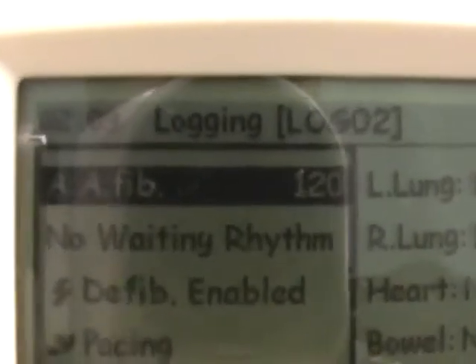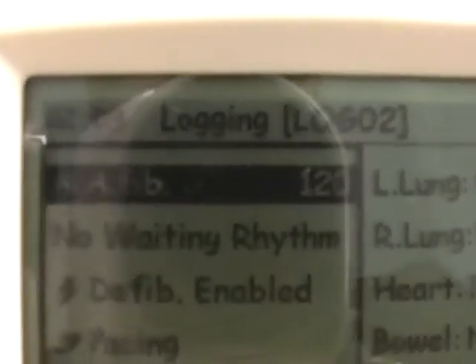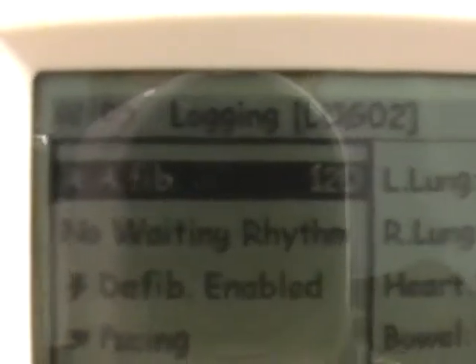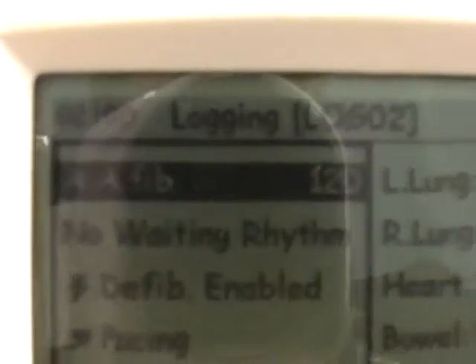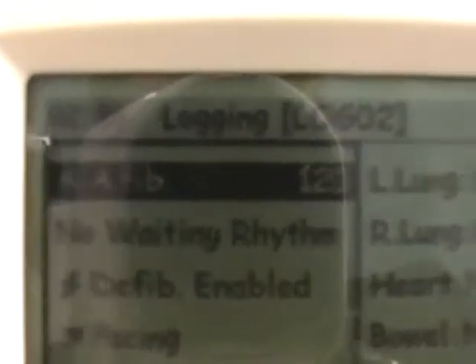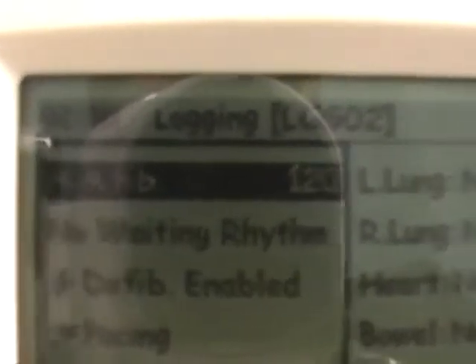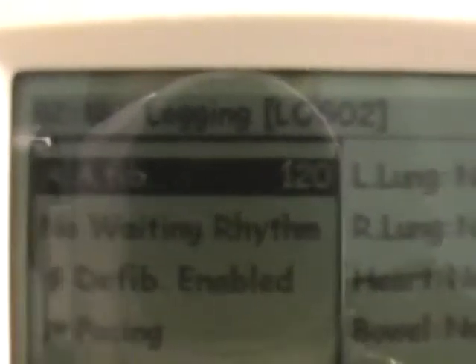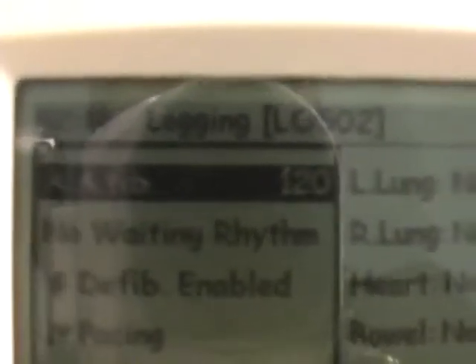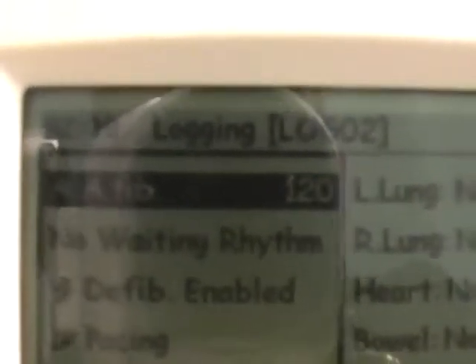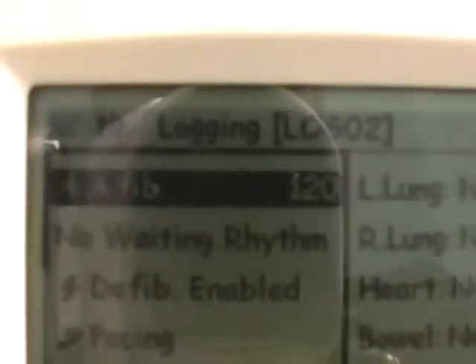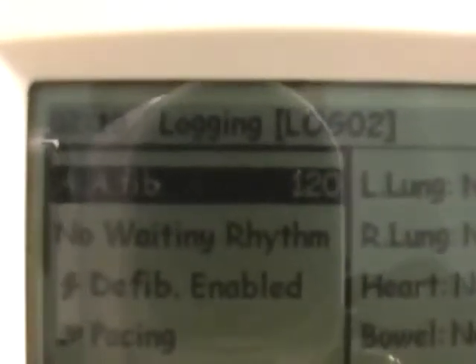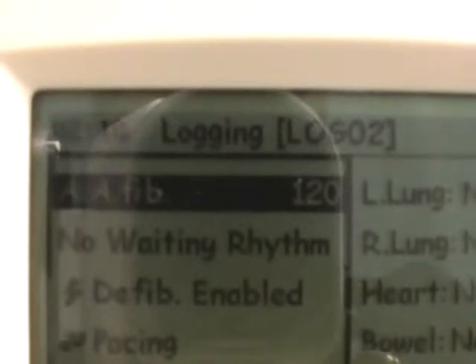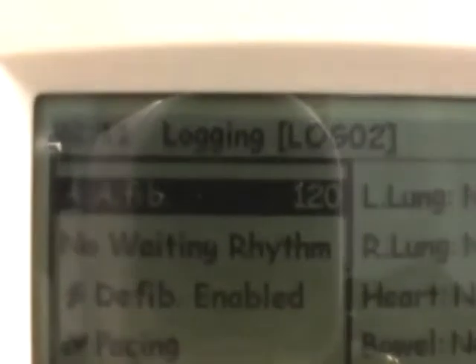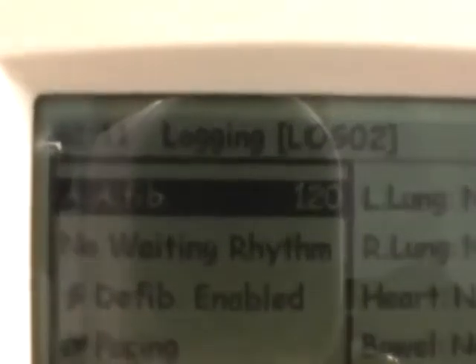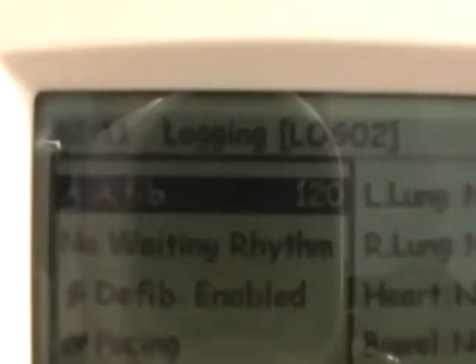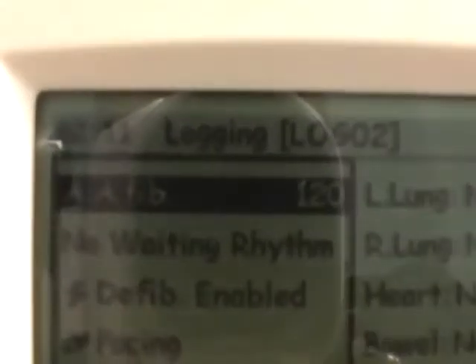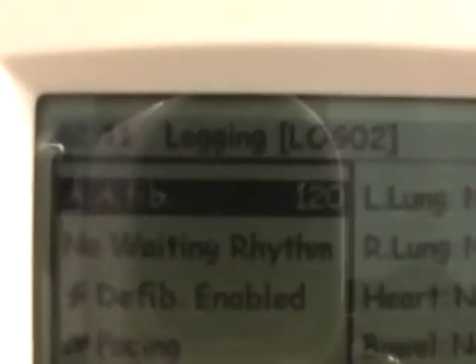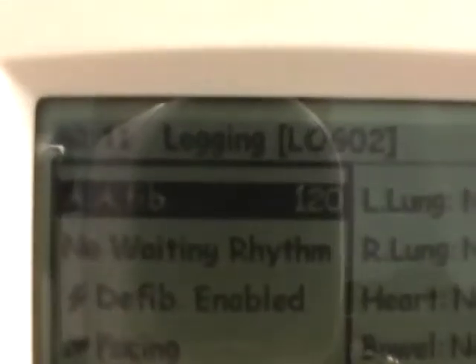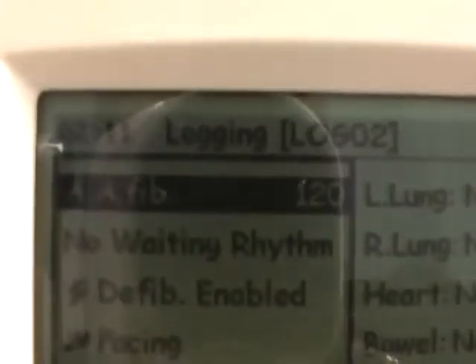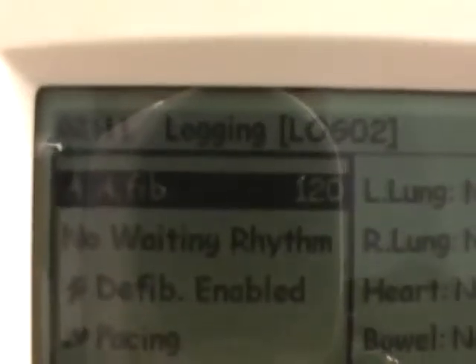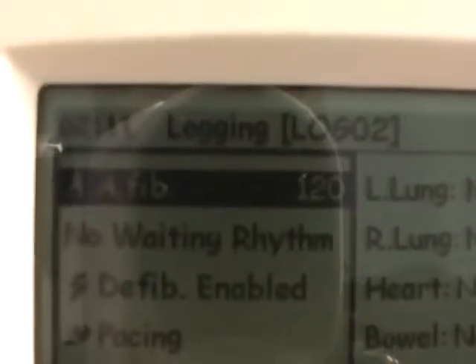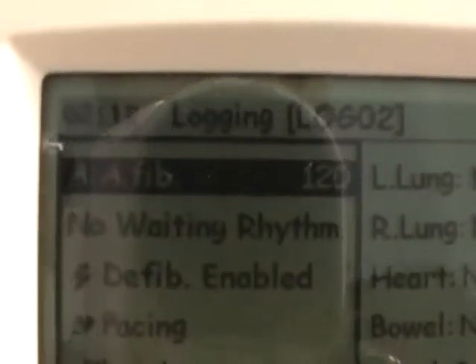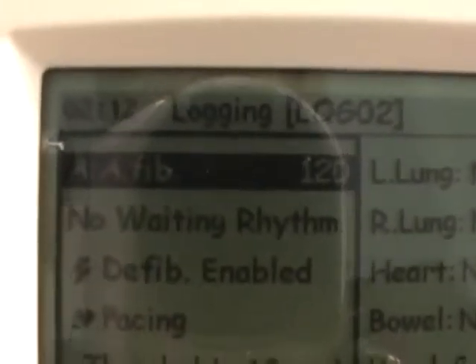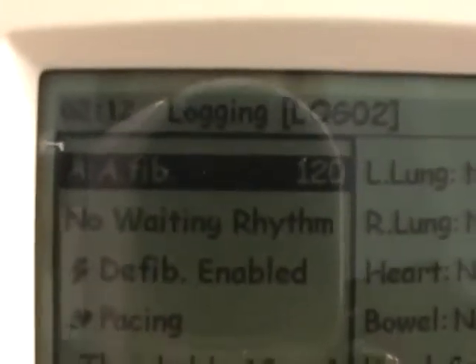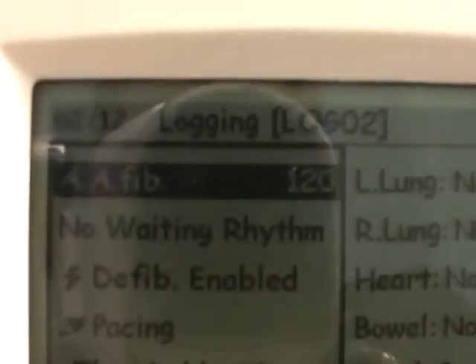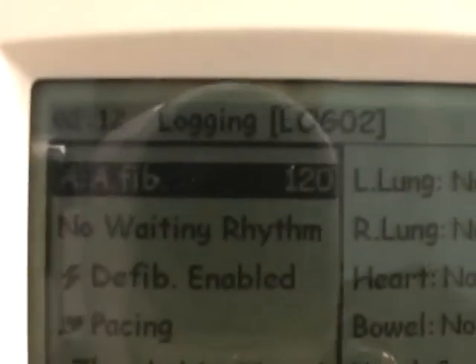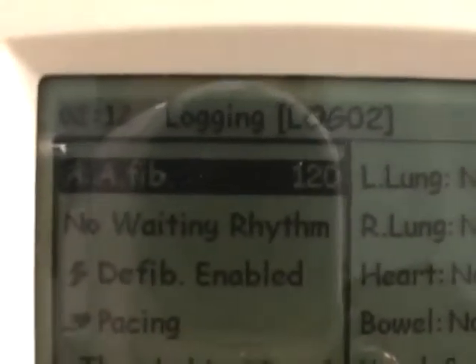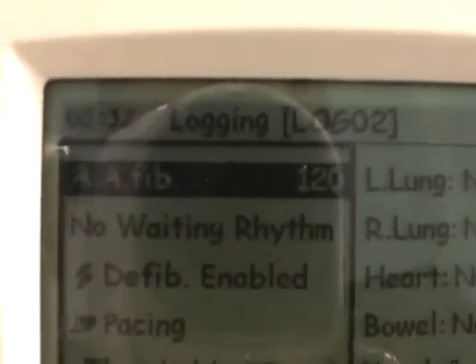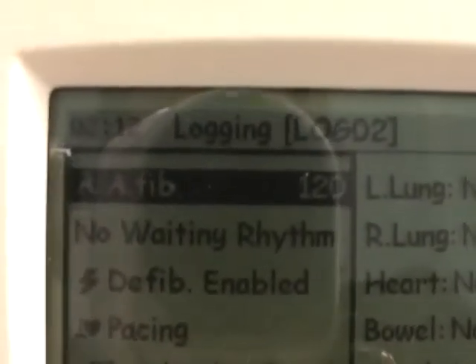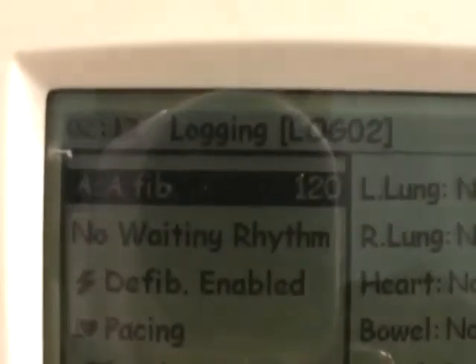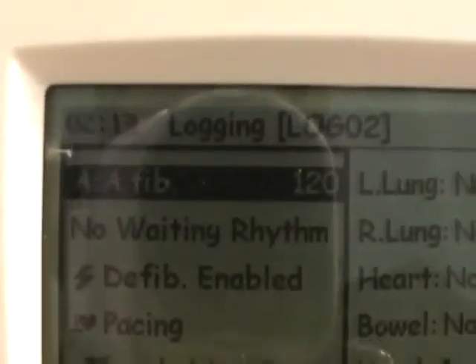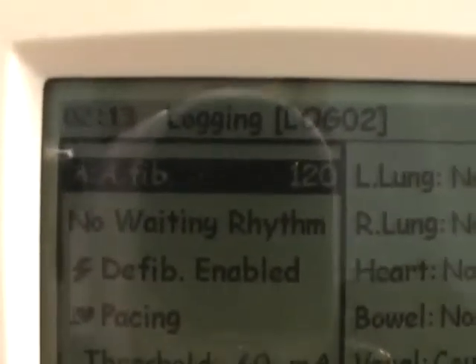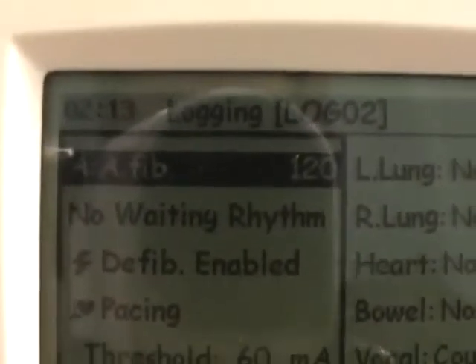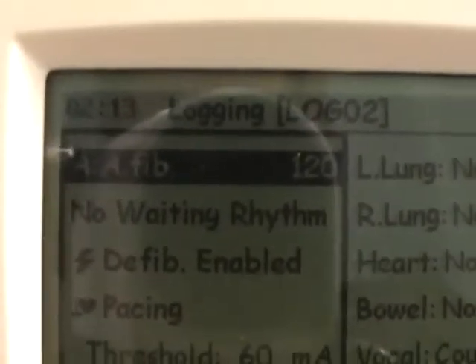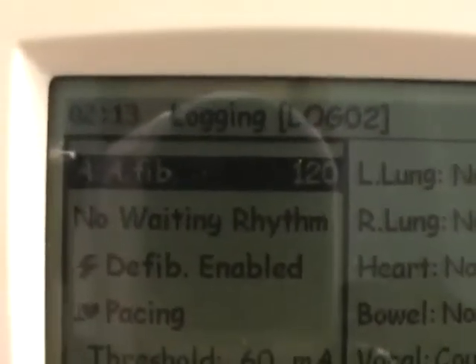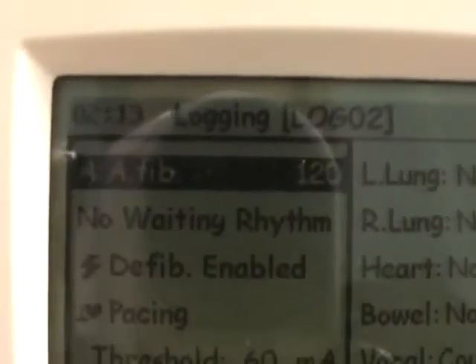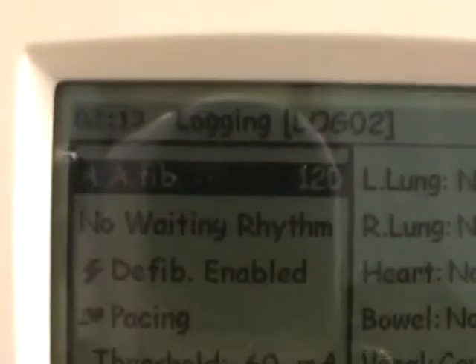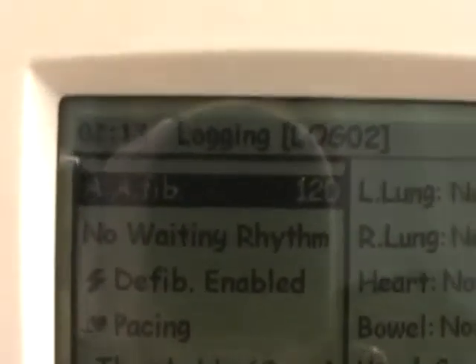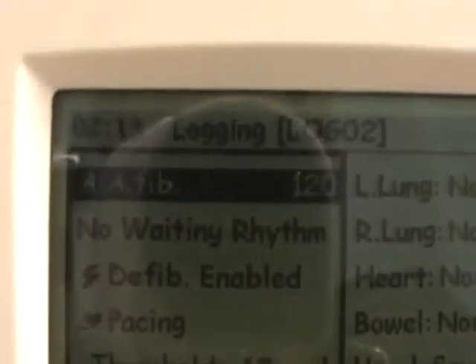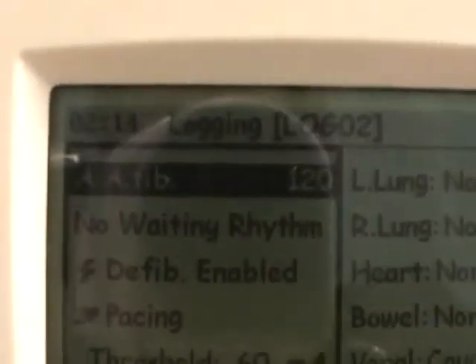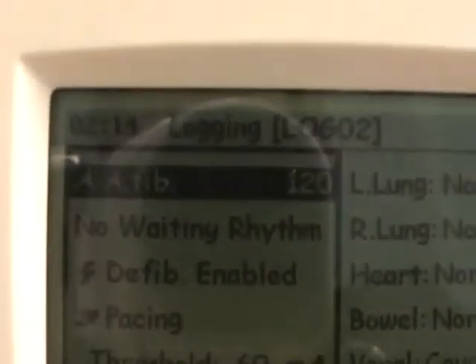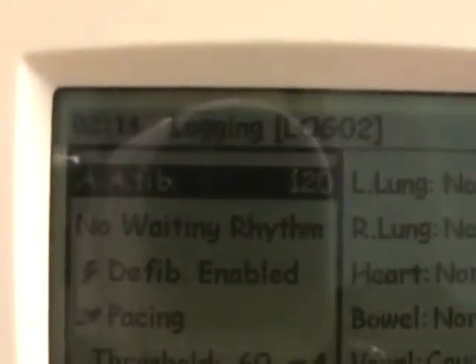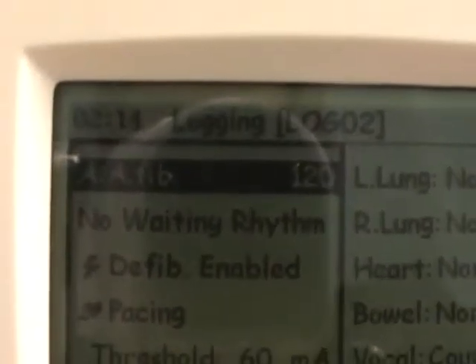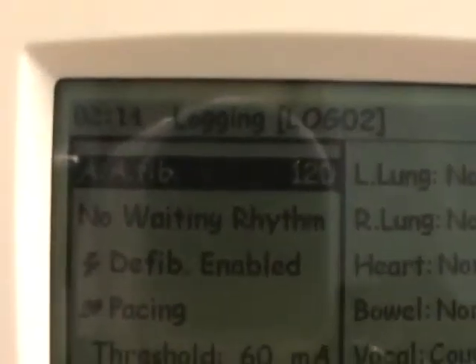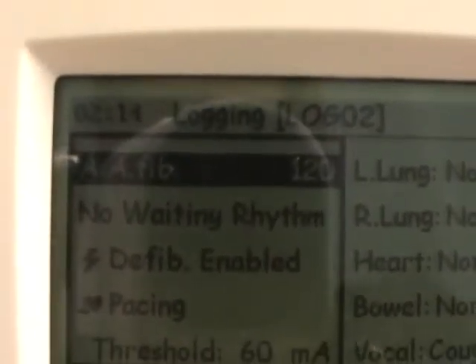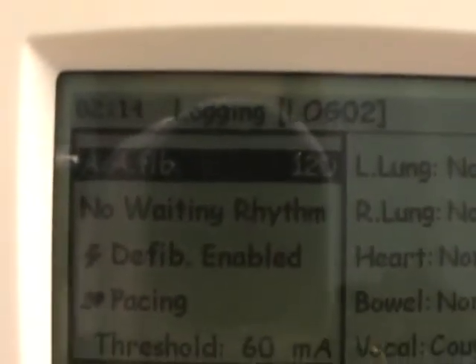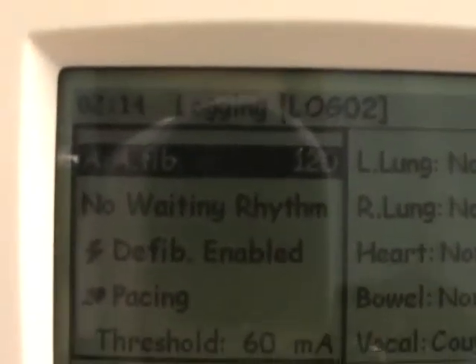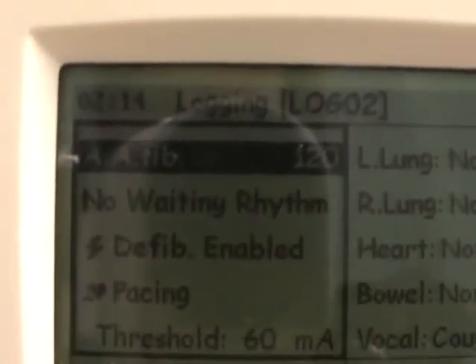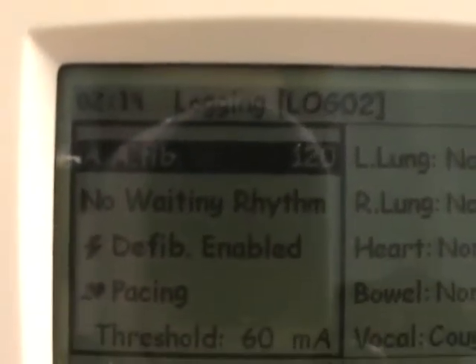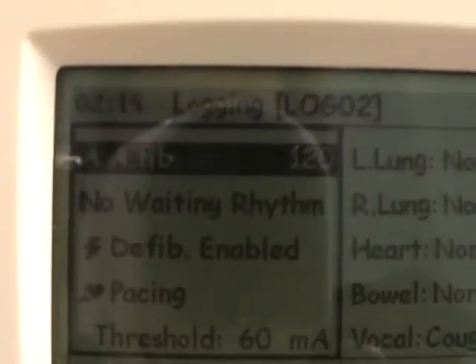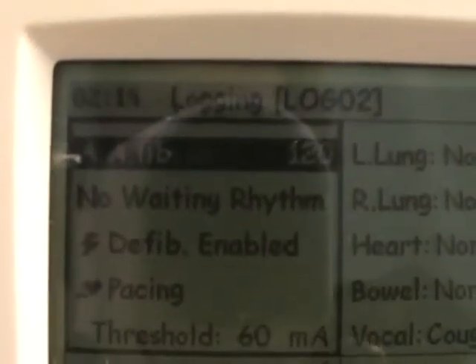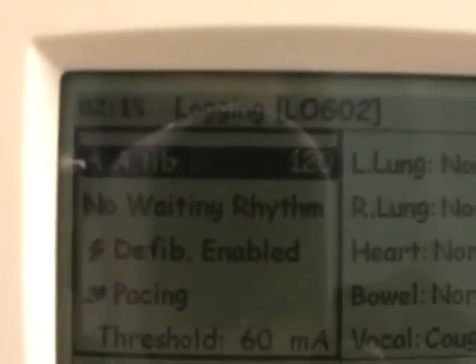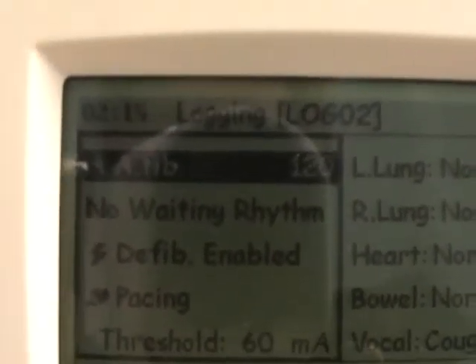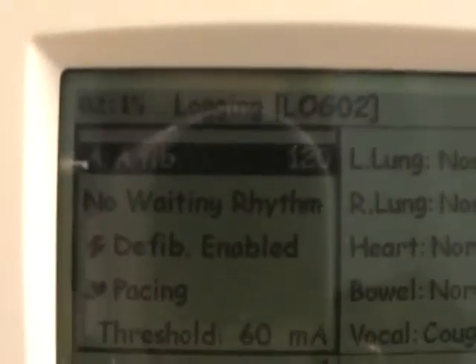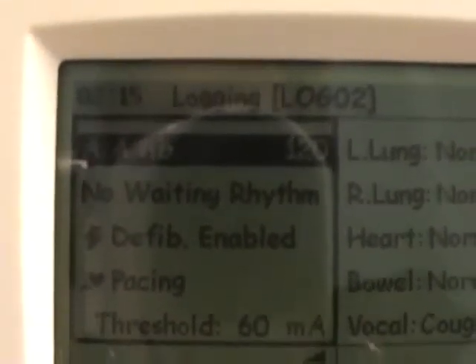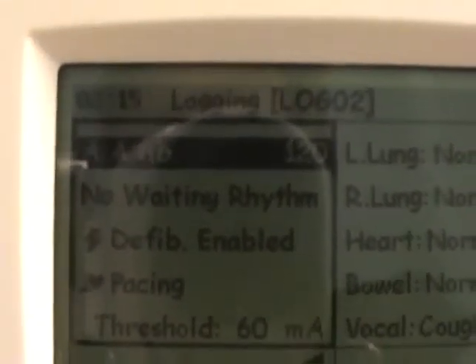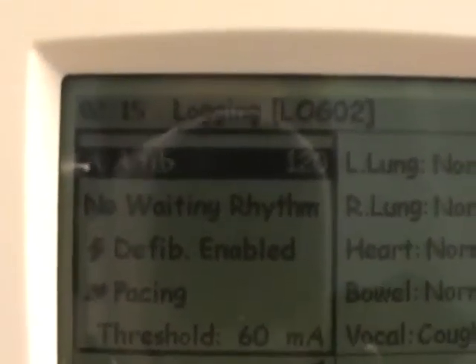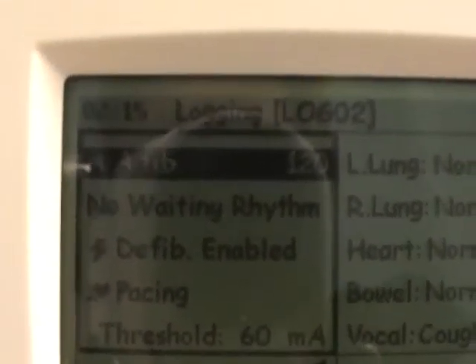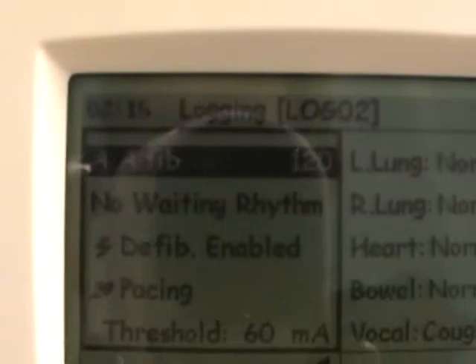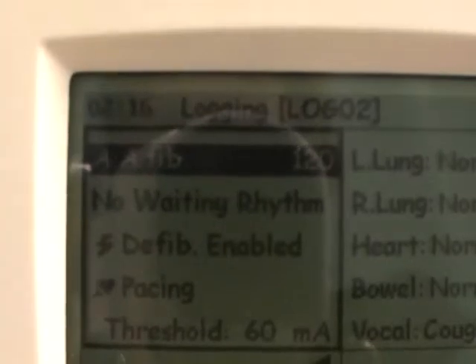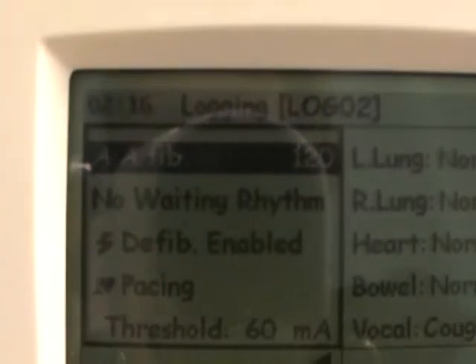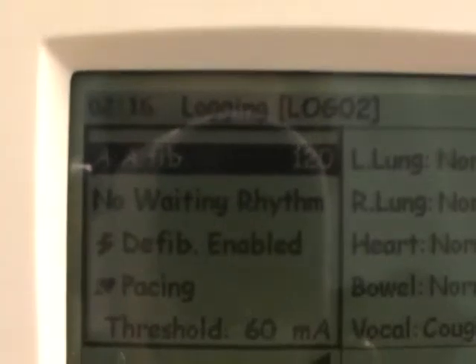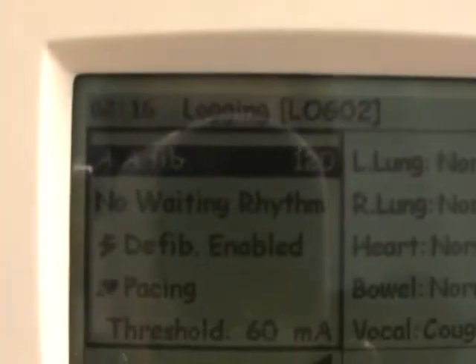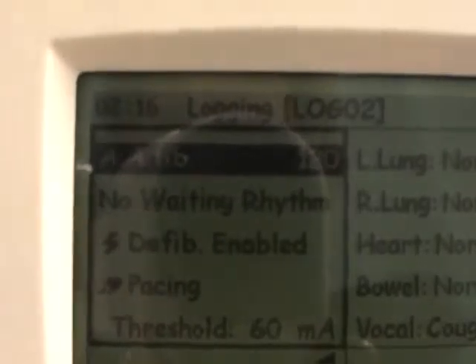So that is how you change the heart rate and rhythm on the VitalSims mannequin.